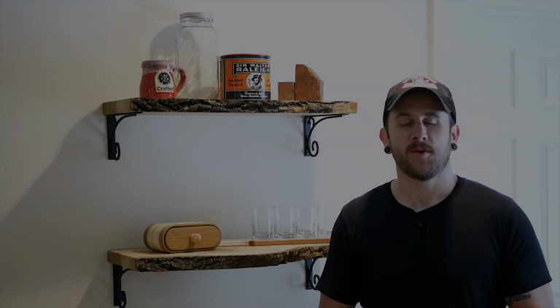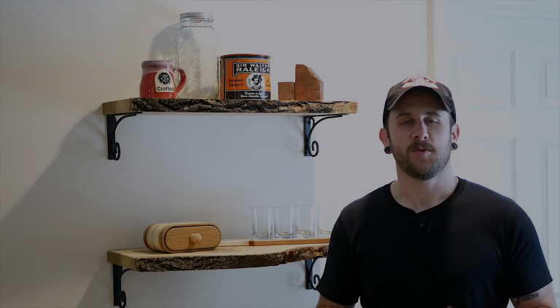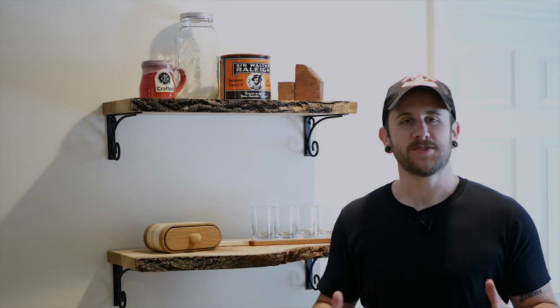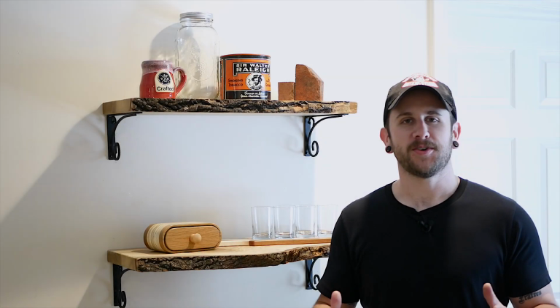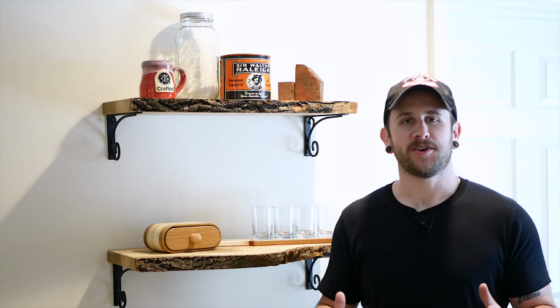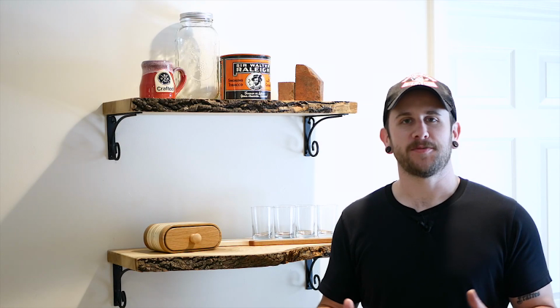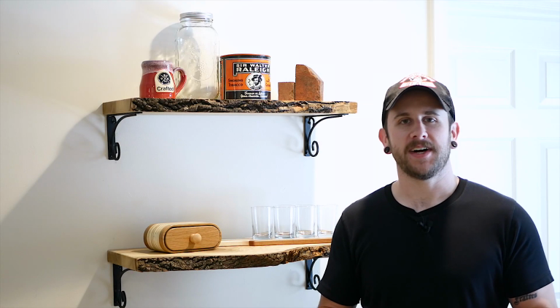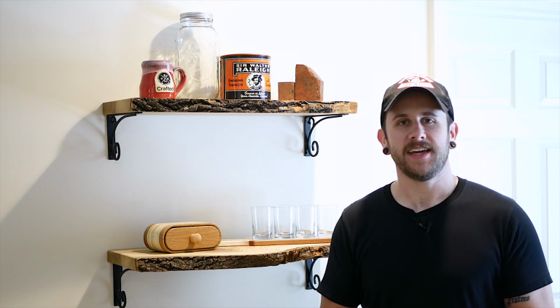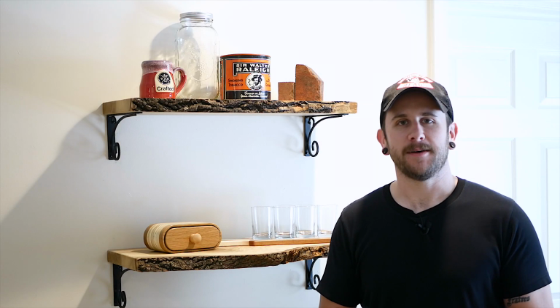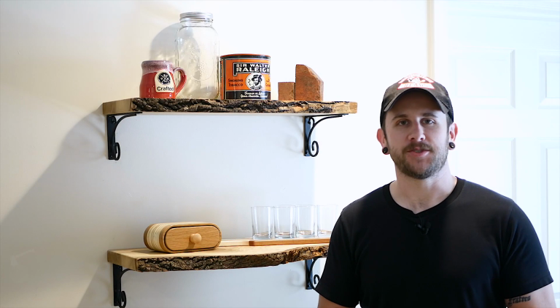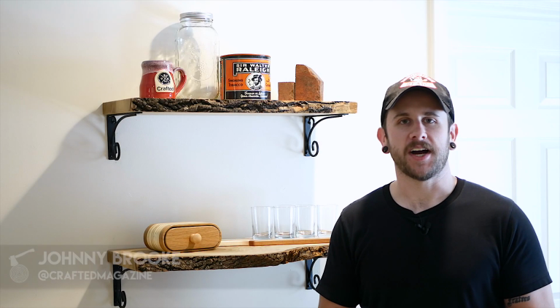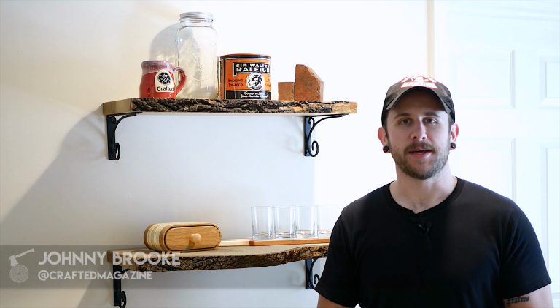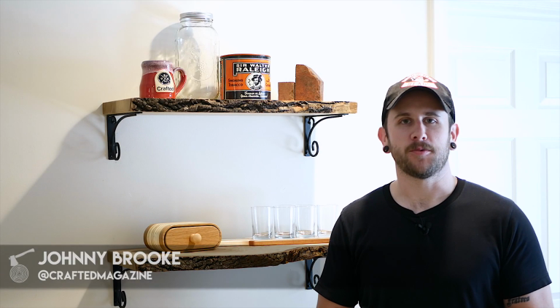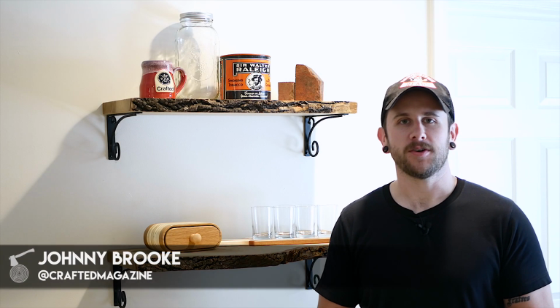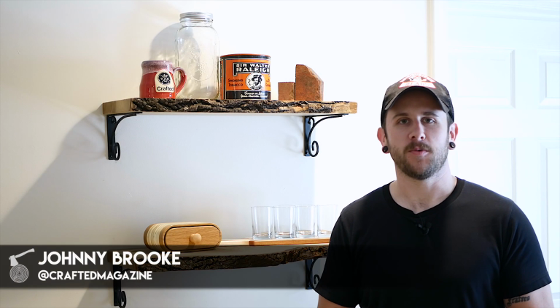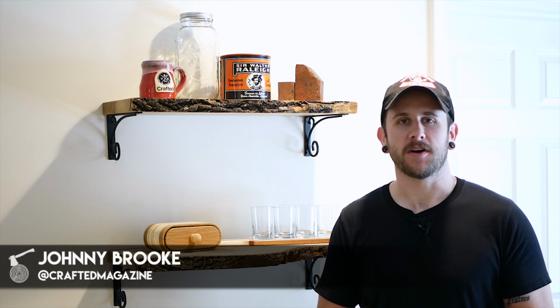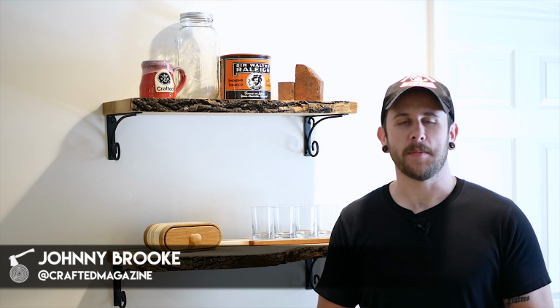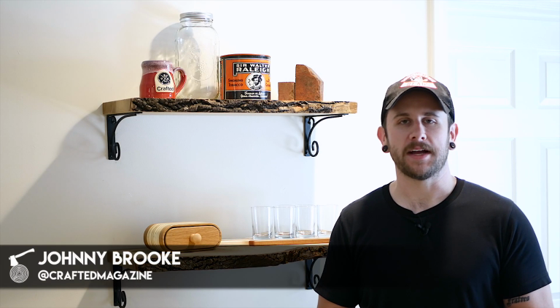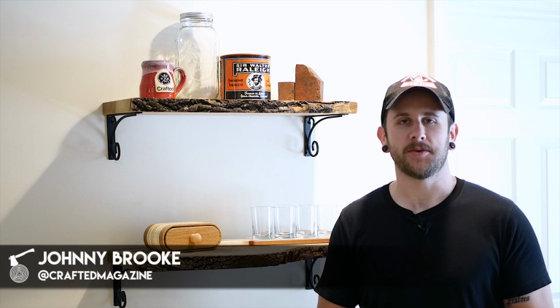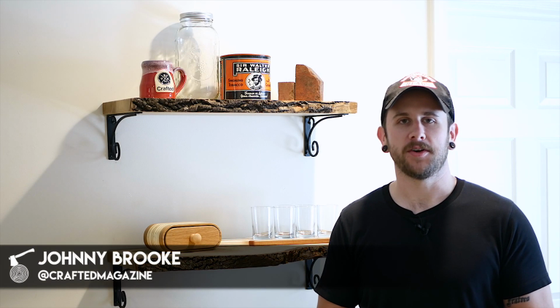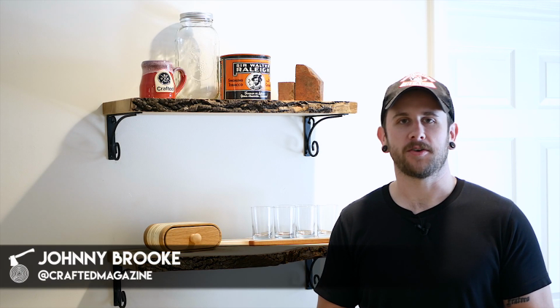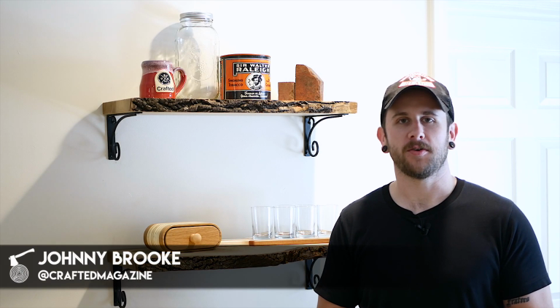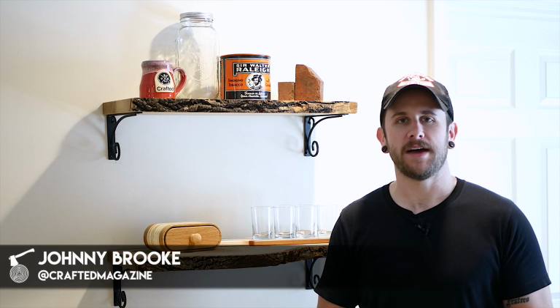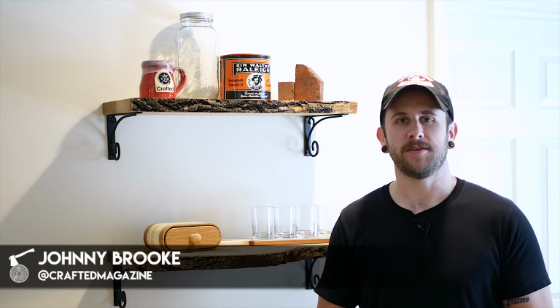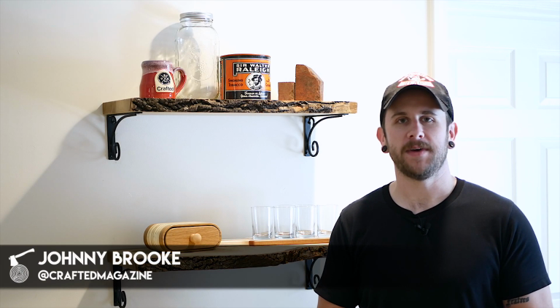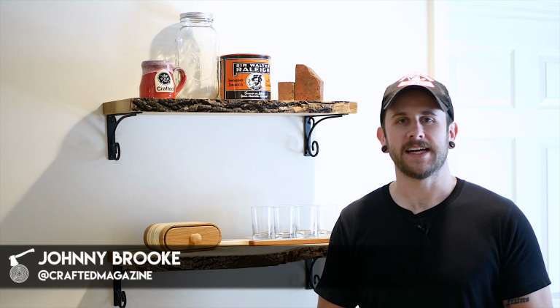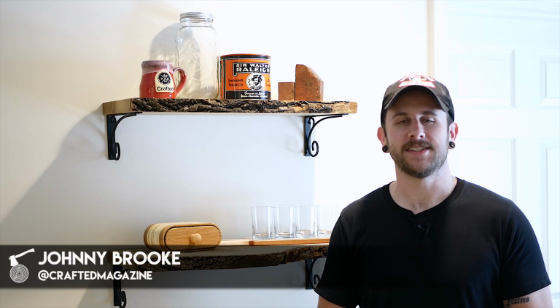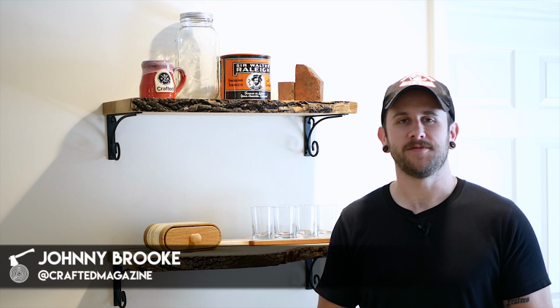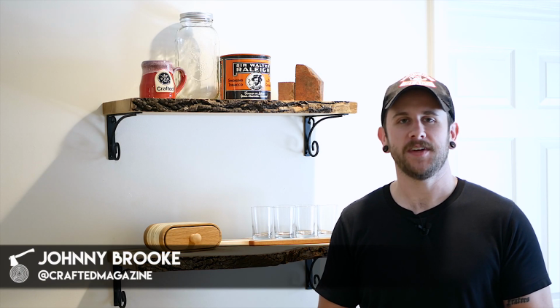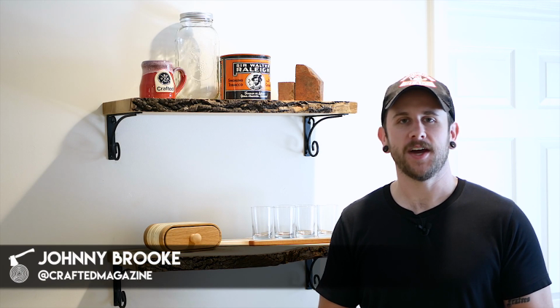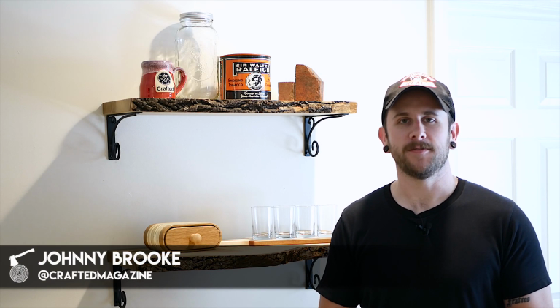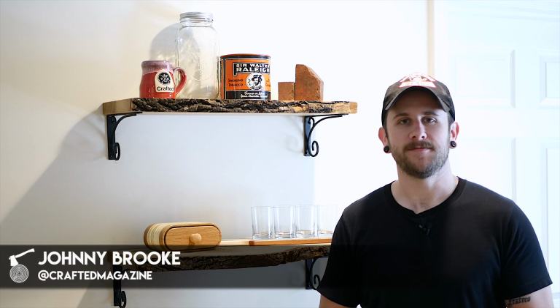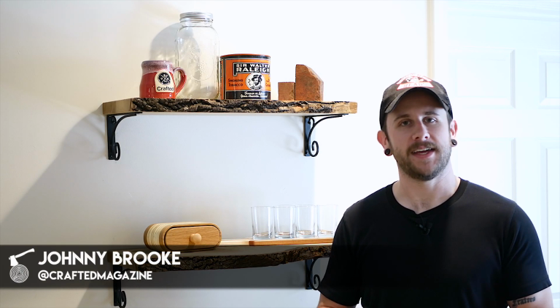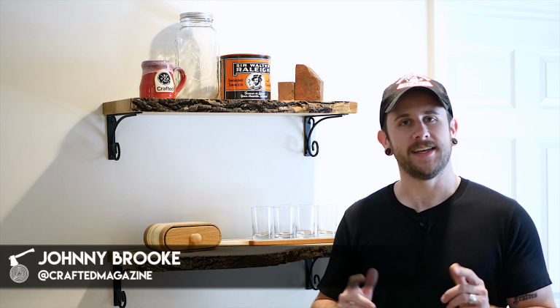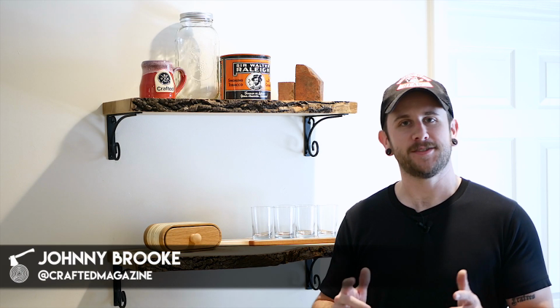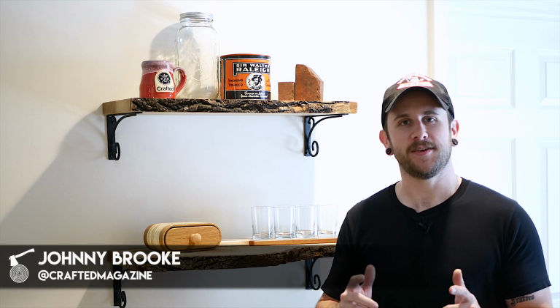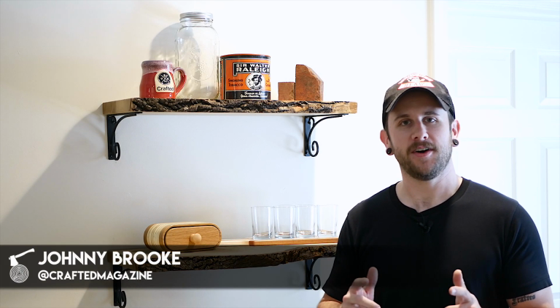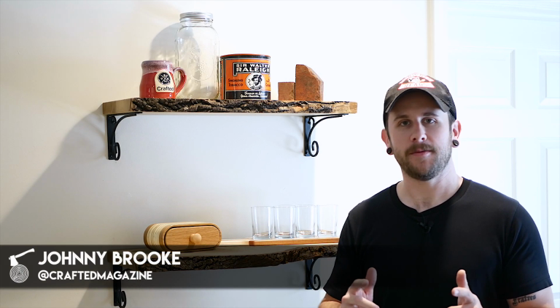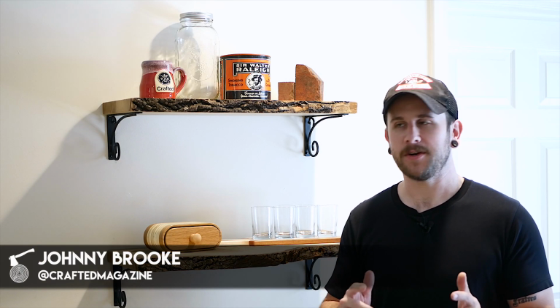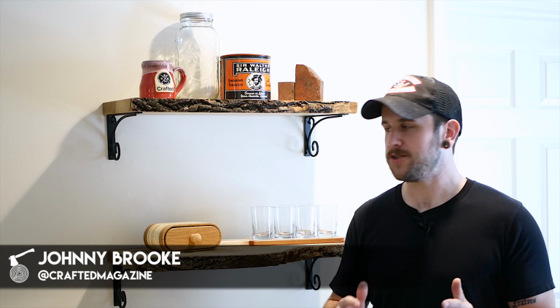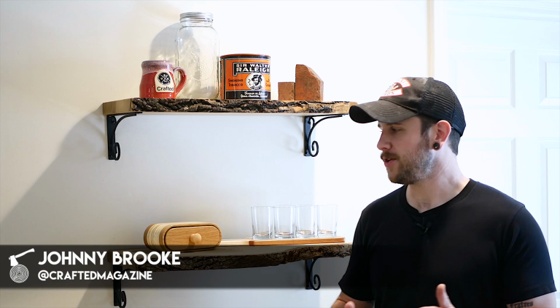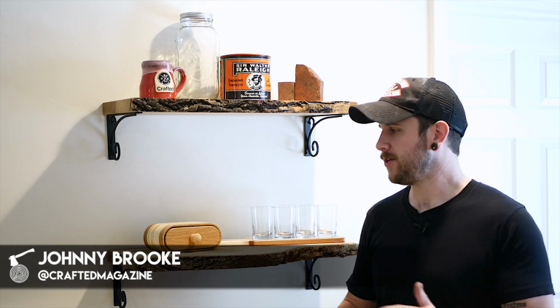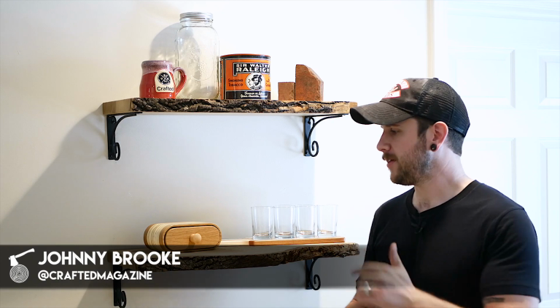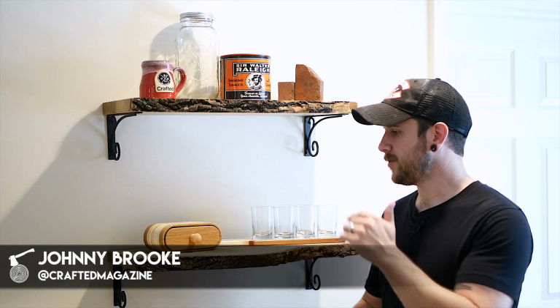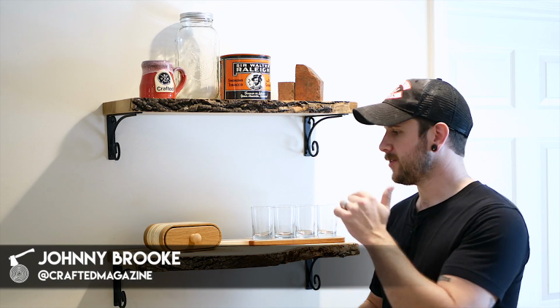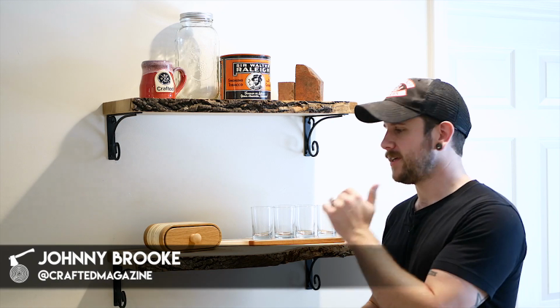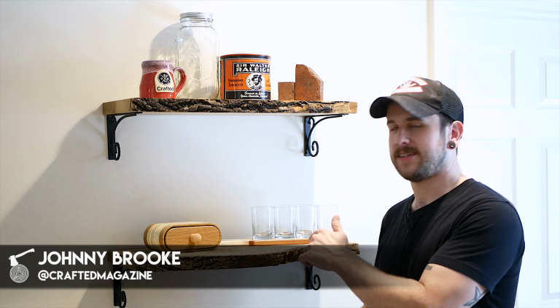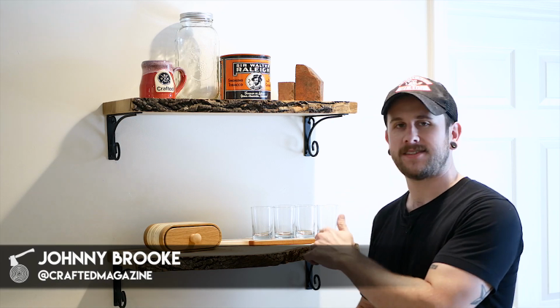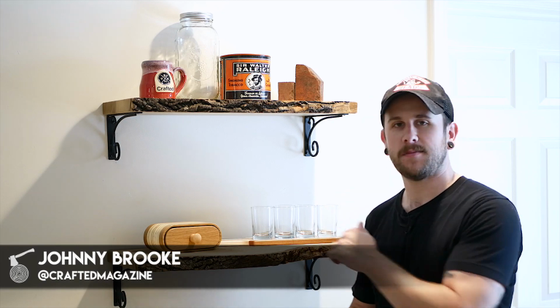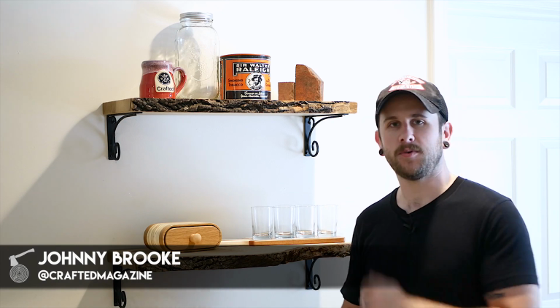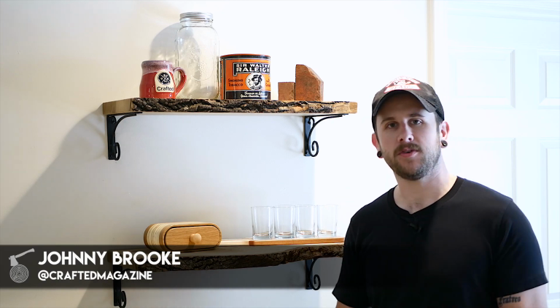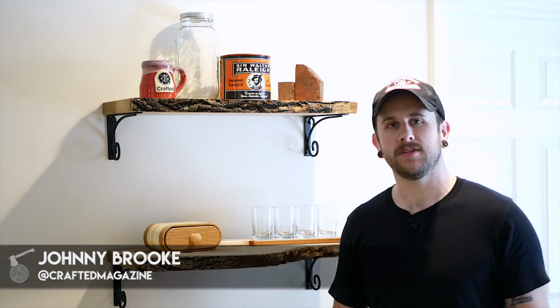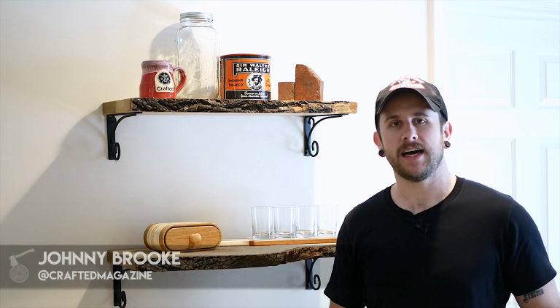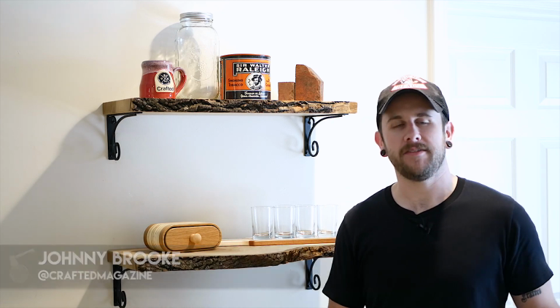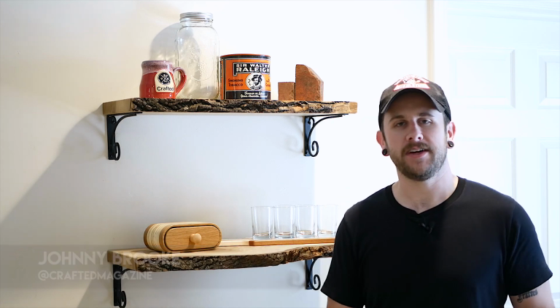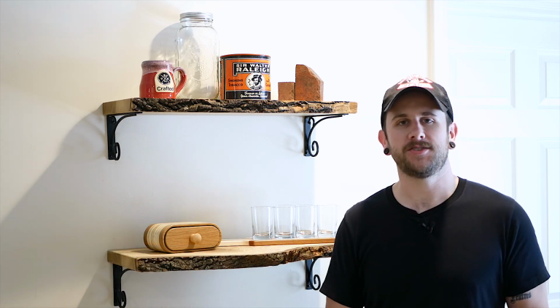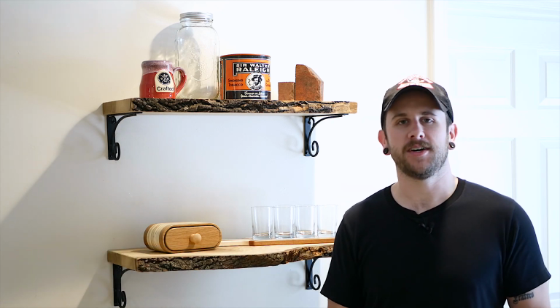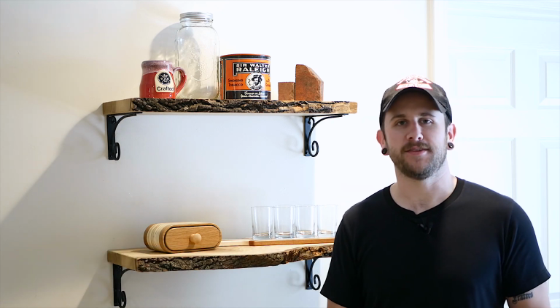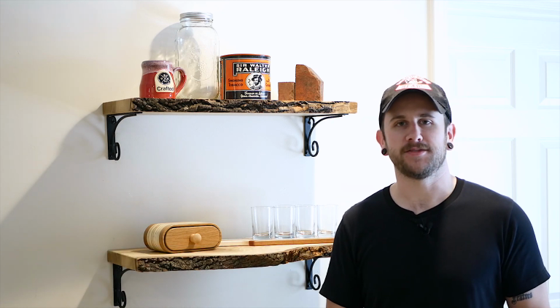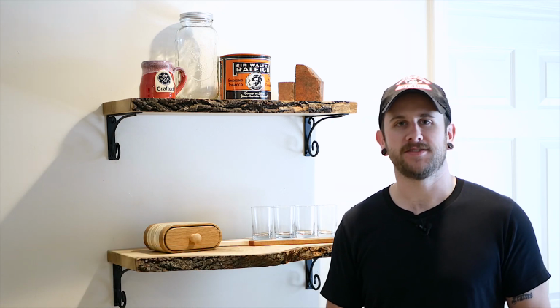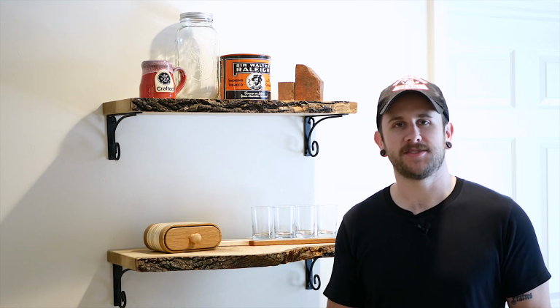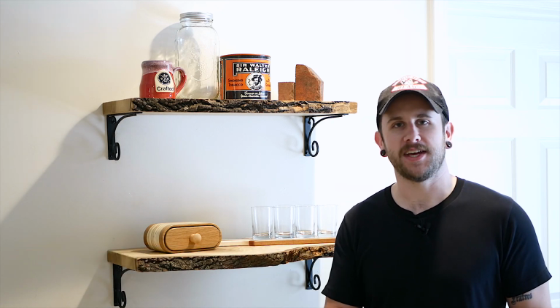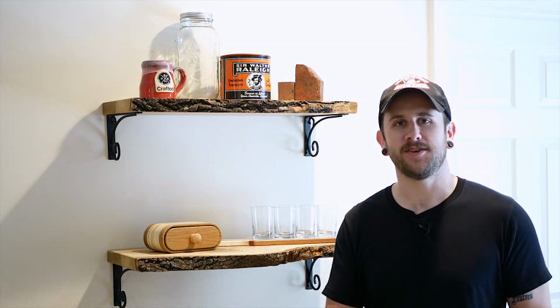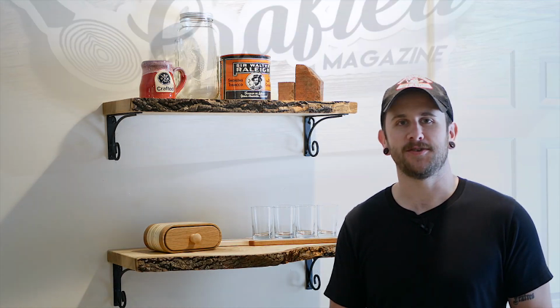What's going on everybody? I'm Johnny Brook. Welcome back to another Crafted Magazine video. In this video, I'm going to show you how to build these simple live edge shelves. Stay tuned.